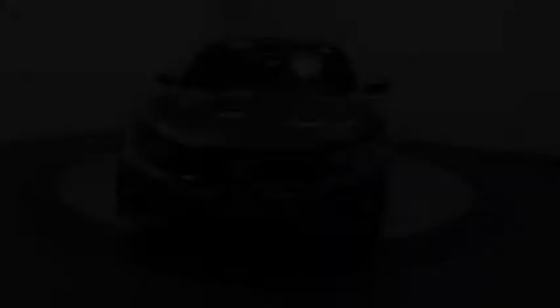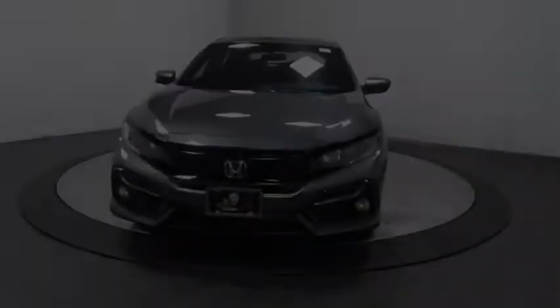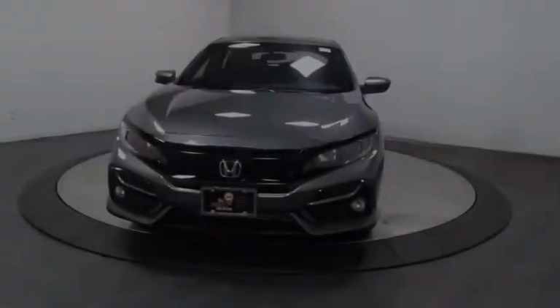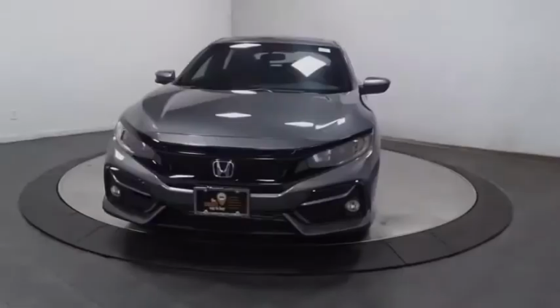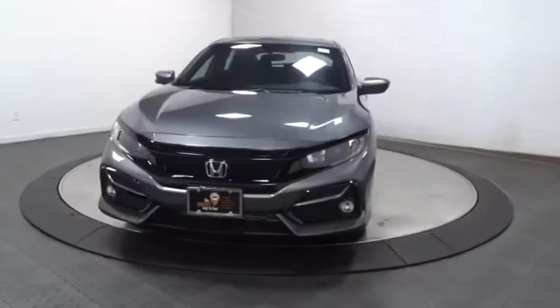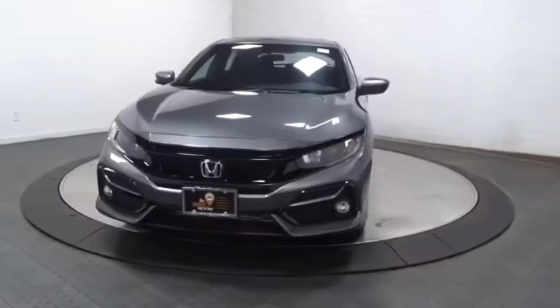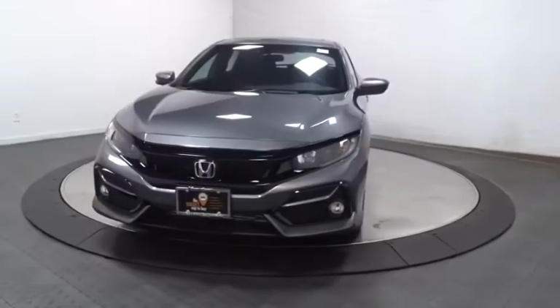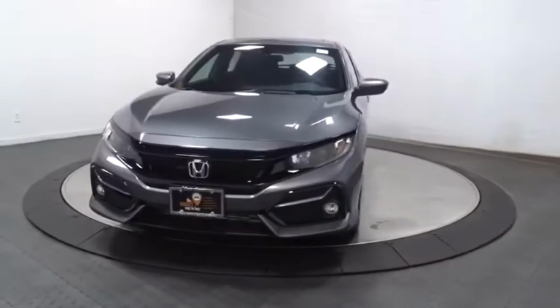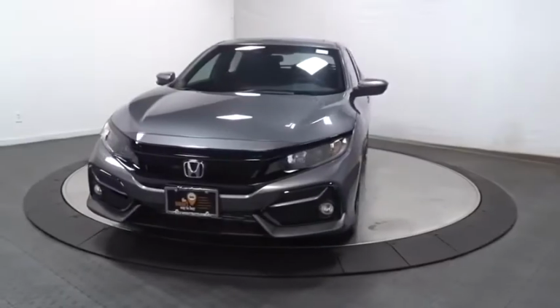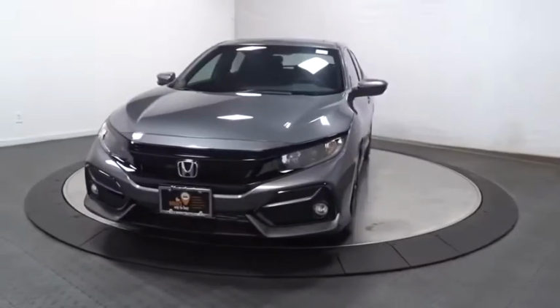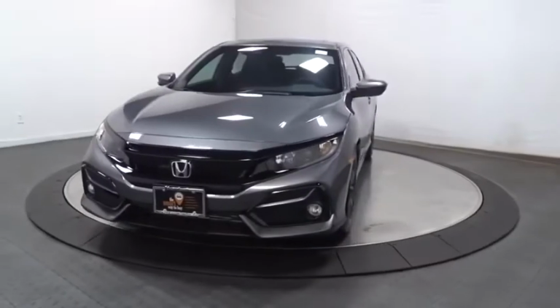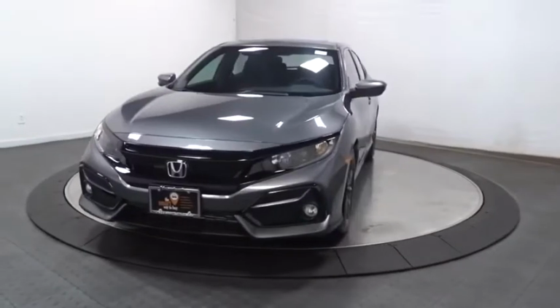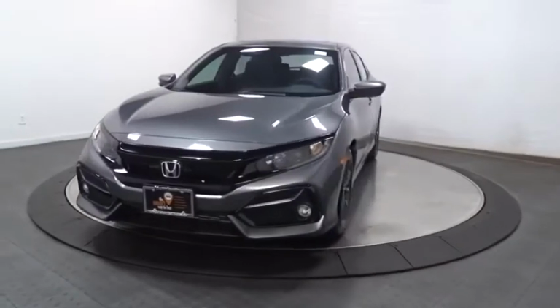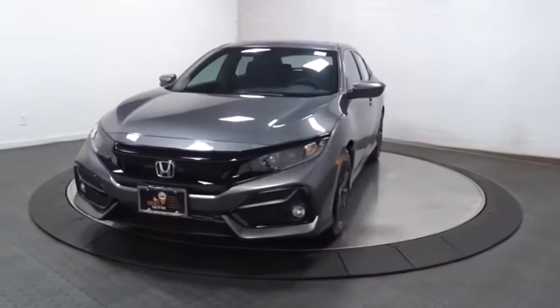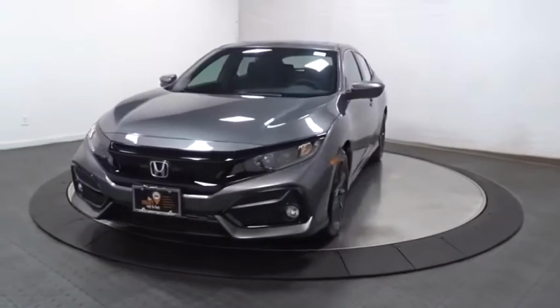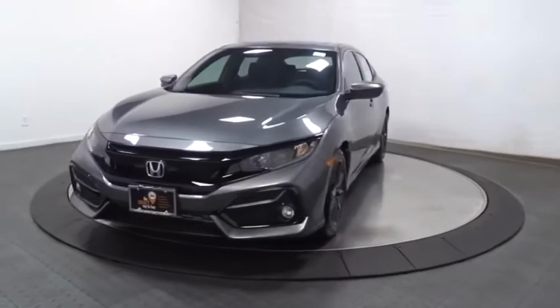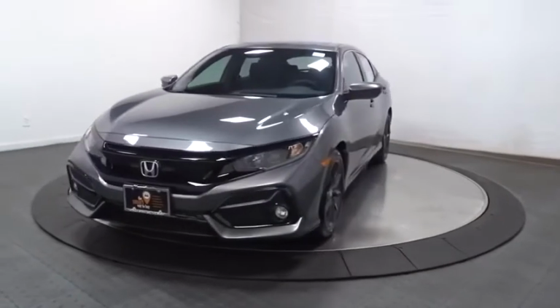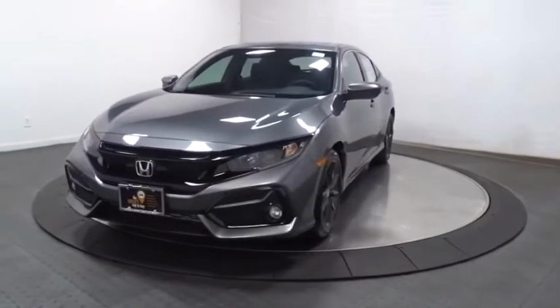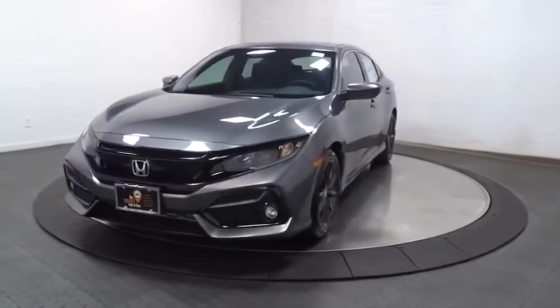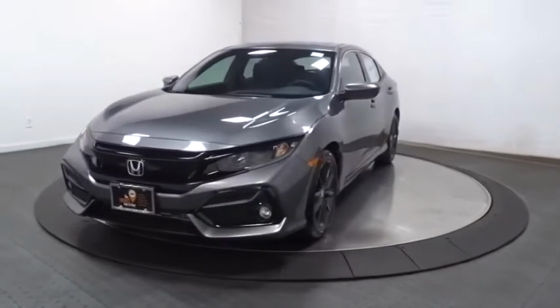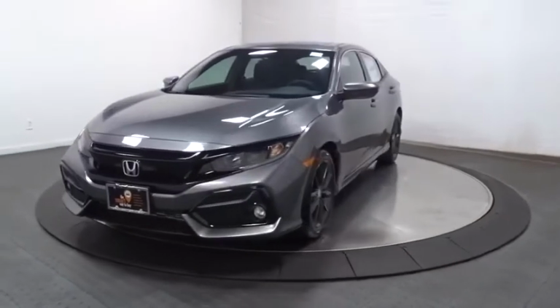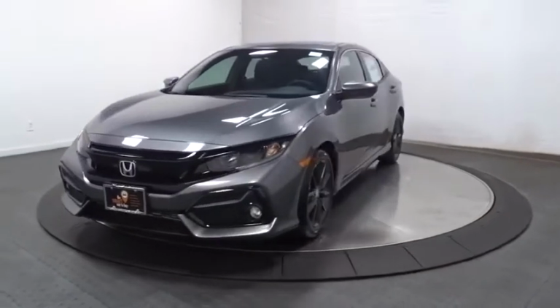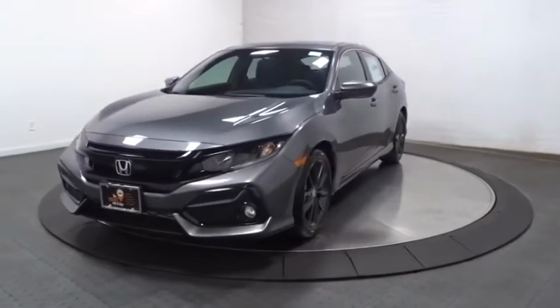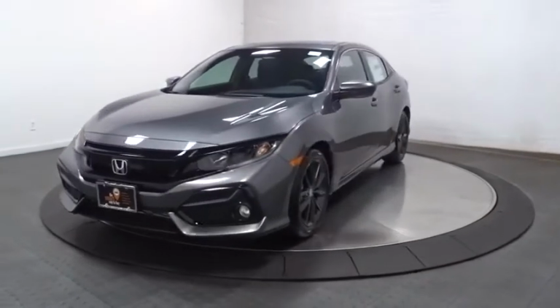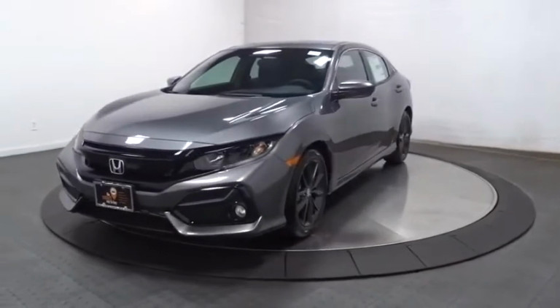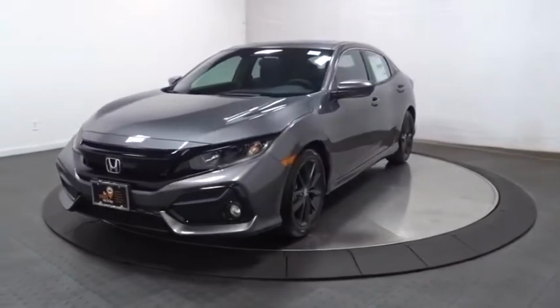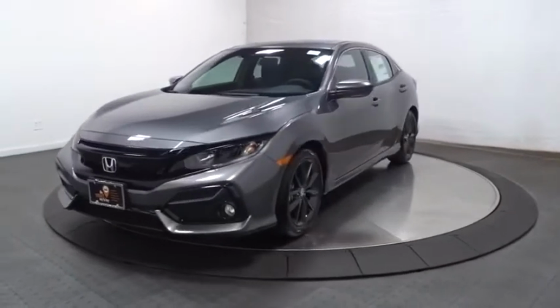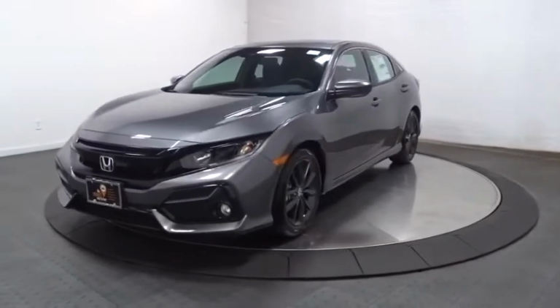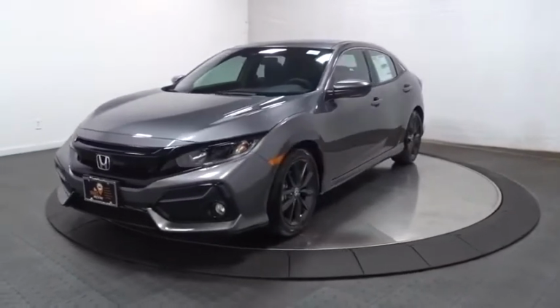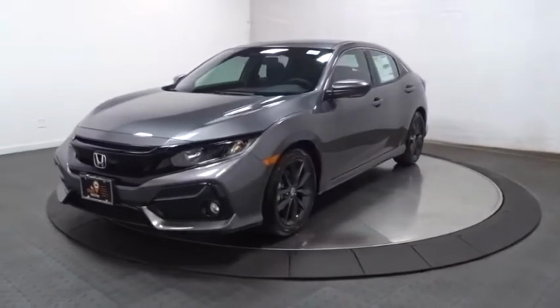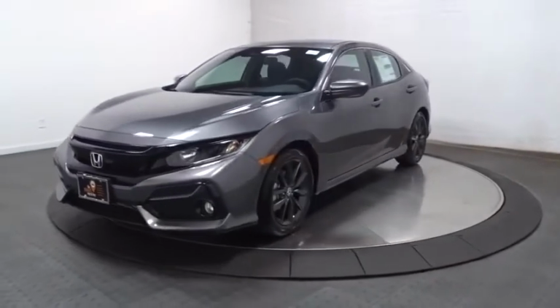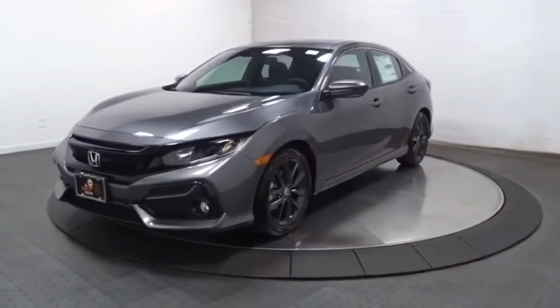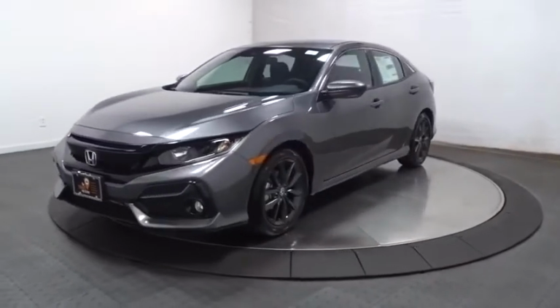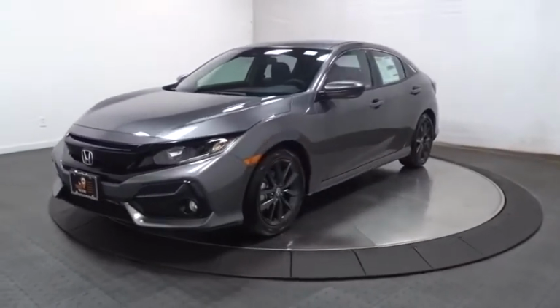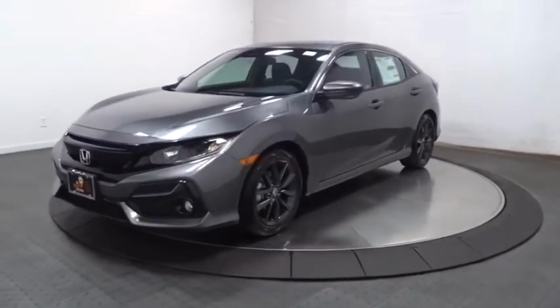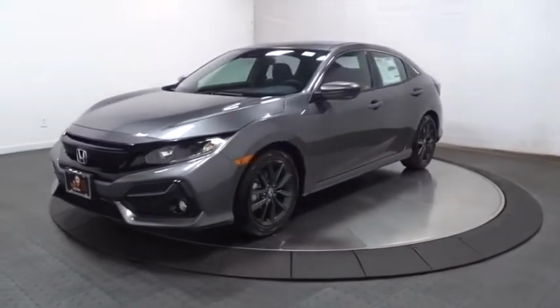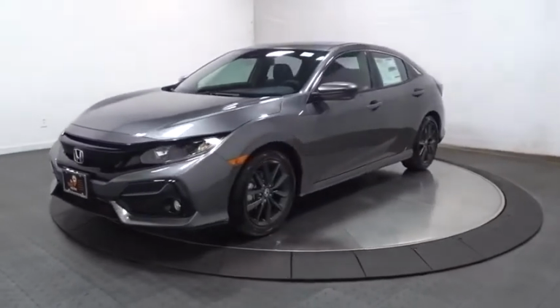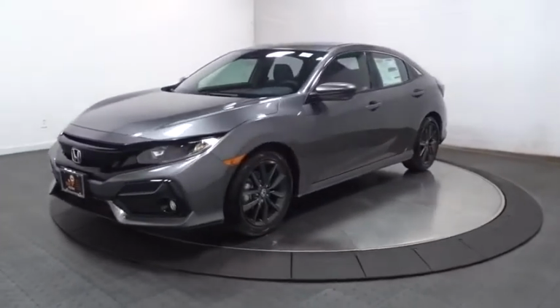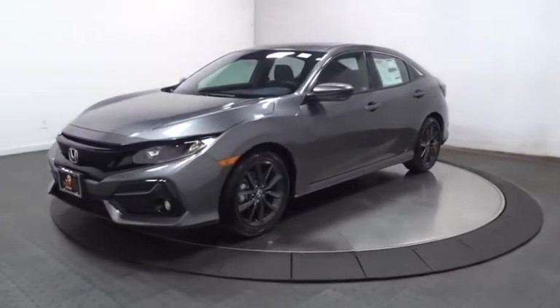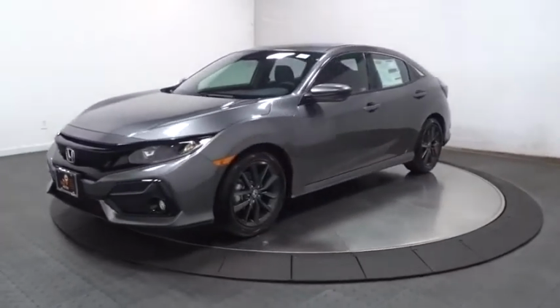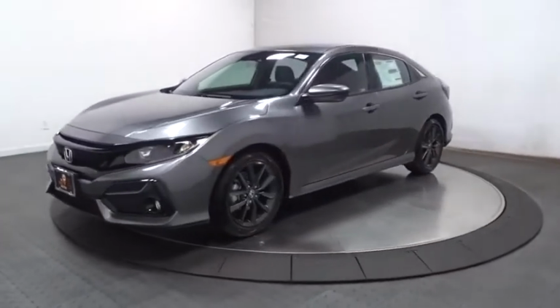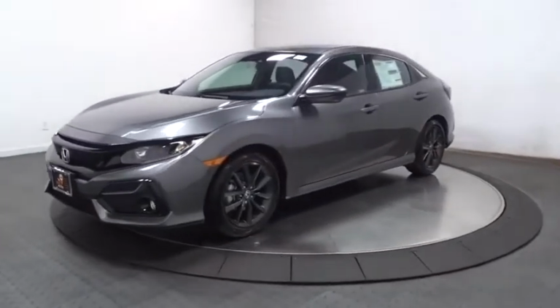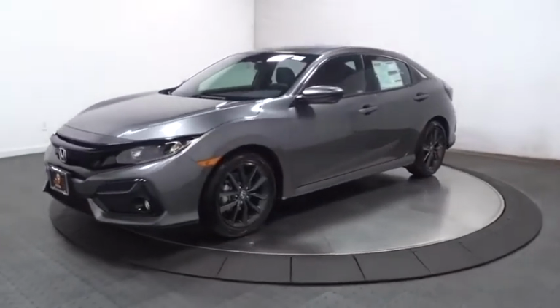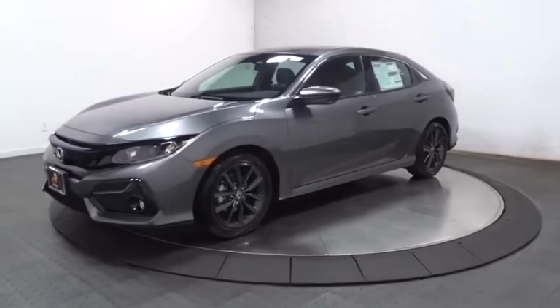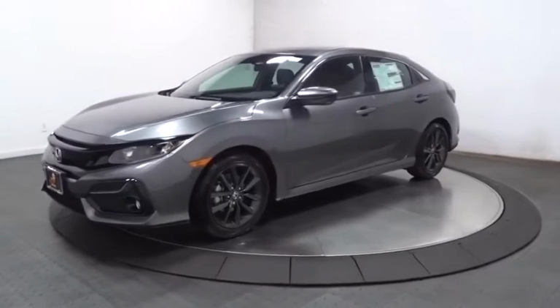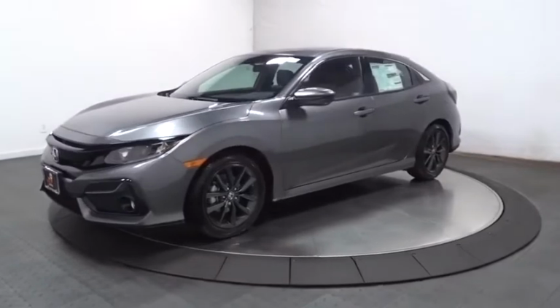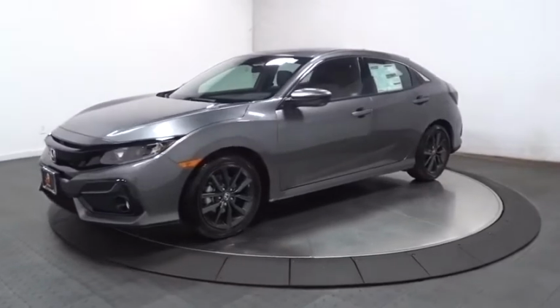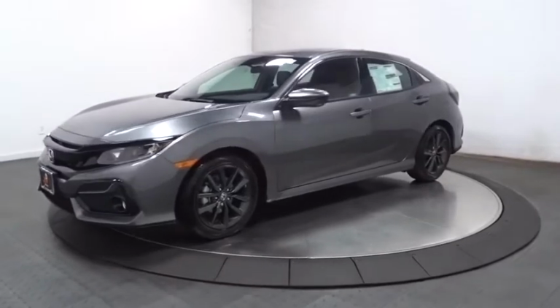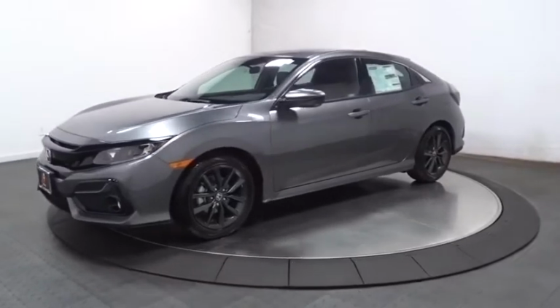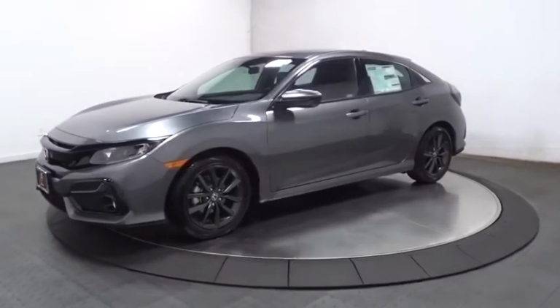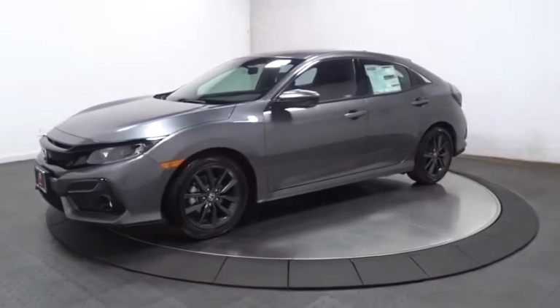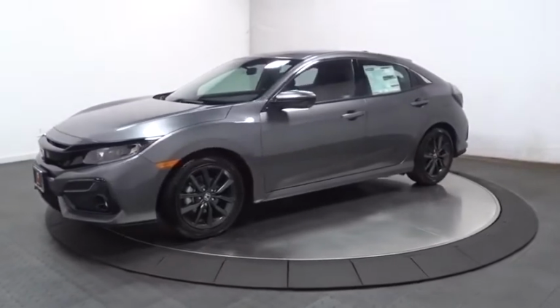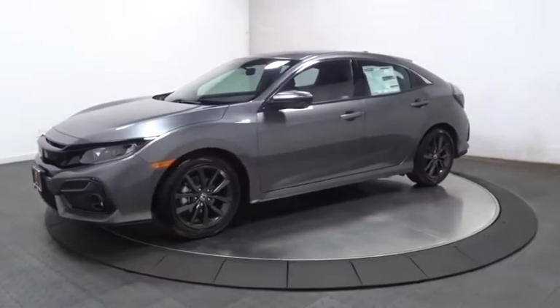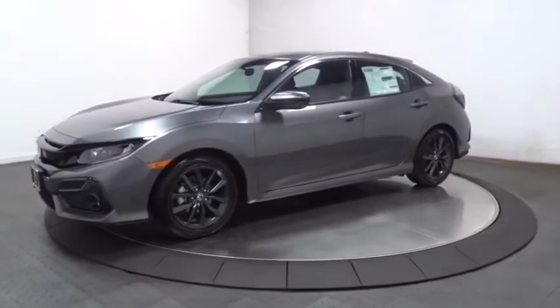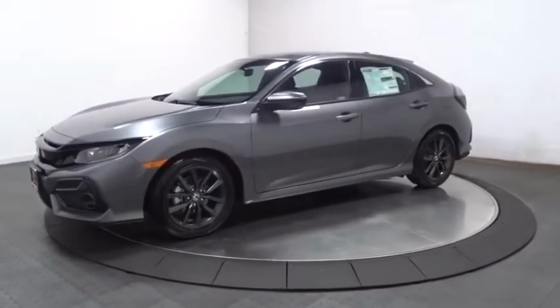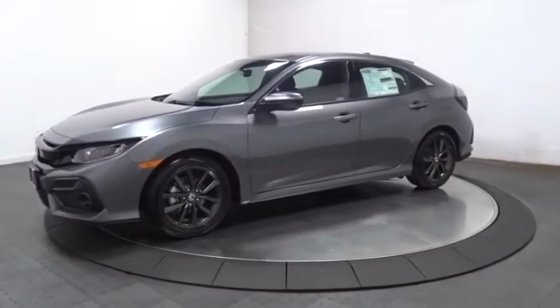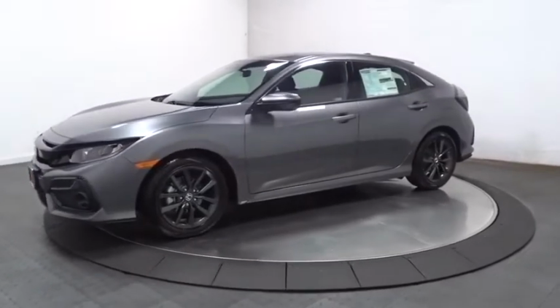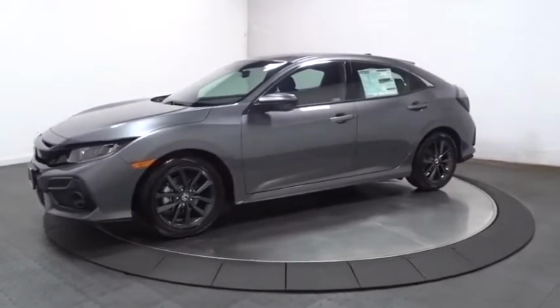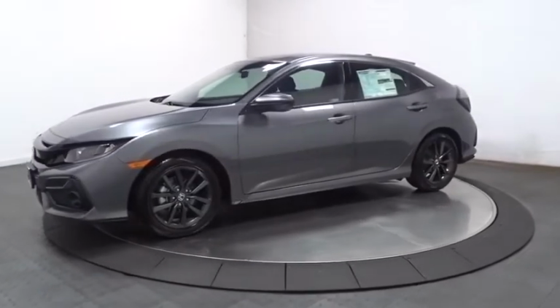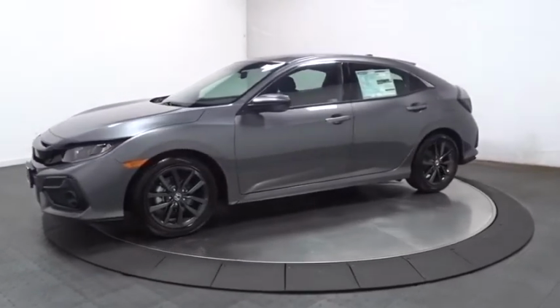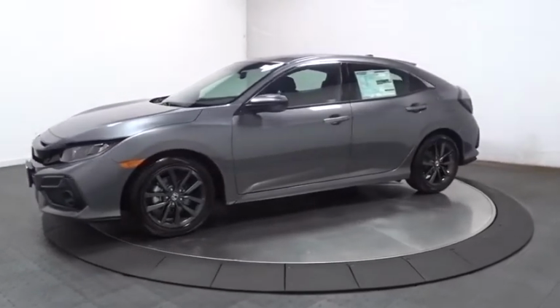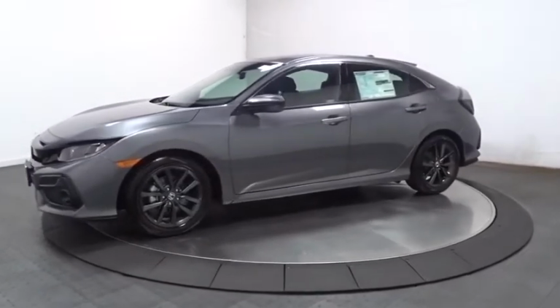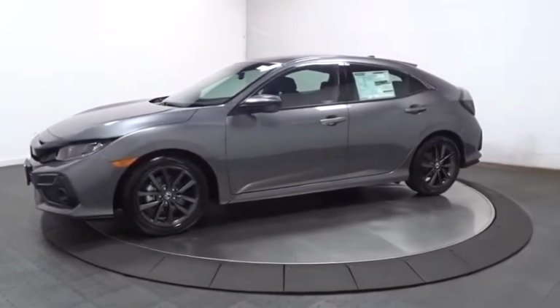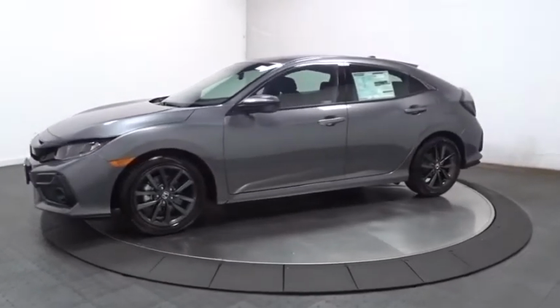Come test drive the 2020 Honda Civic. The Honda Civic is practical, with awesome gas mileage and incredibly reliable.